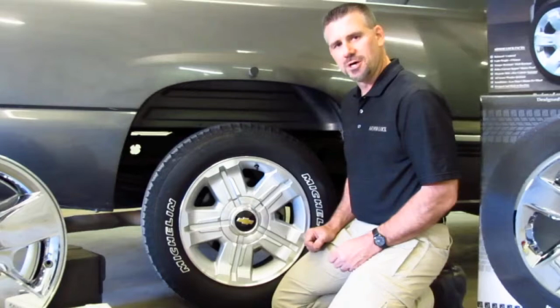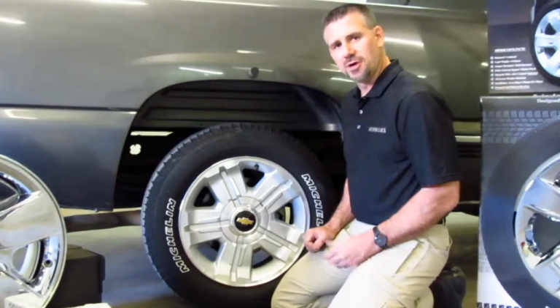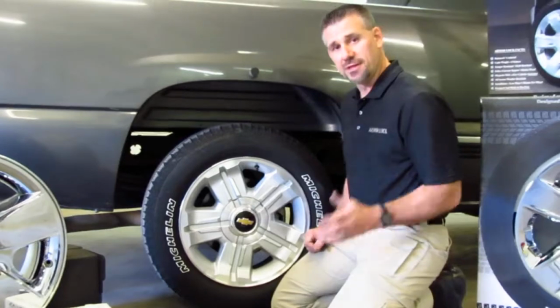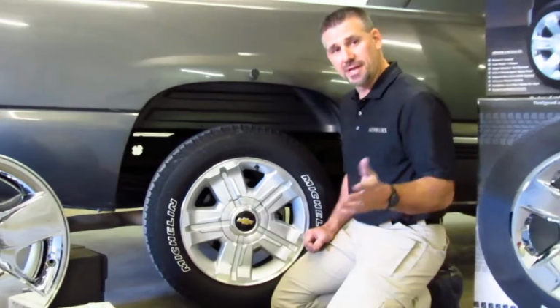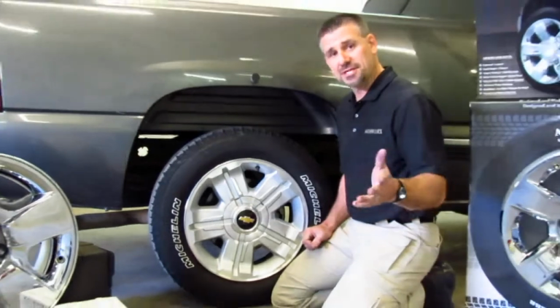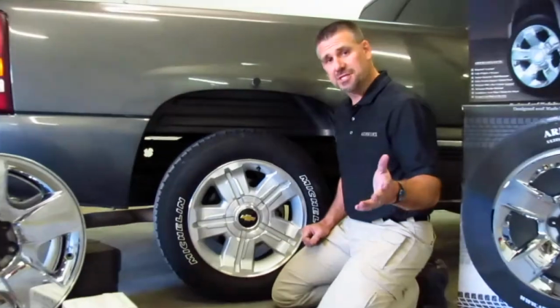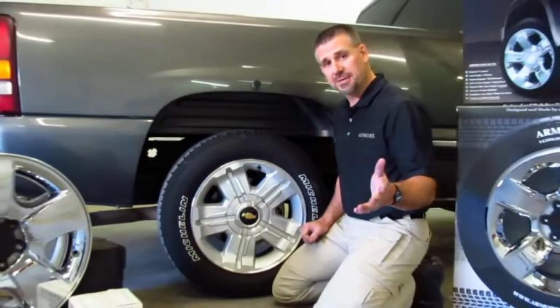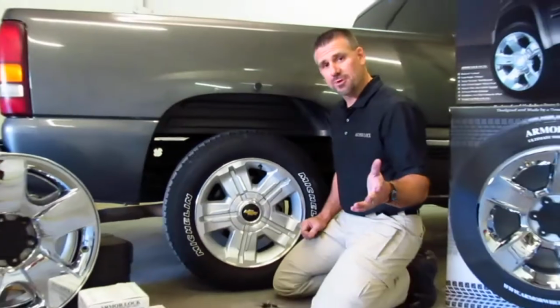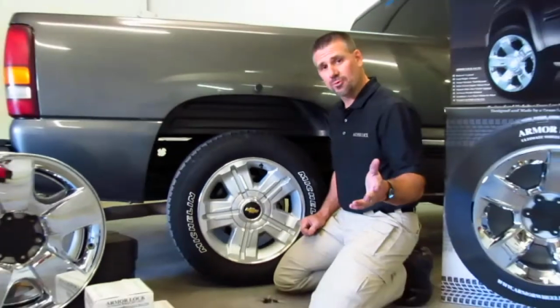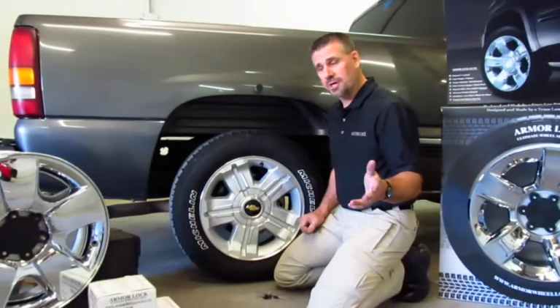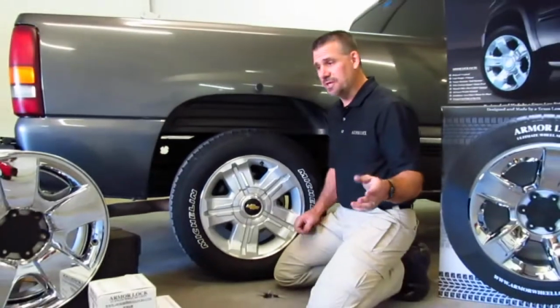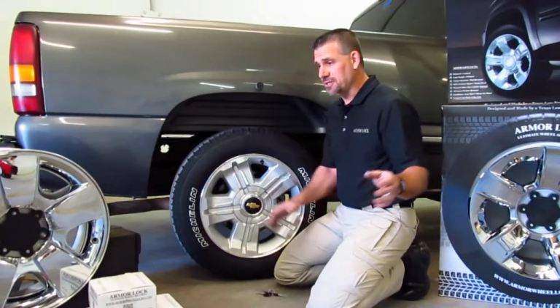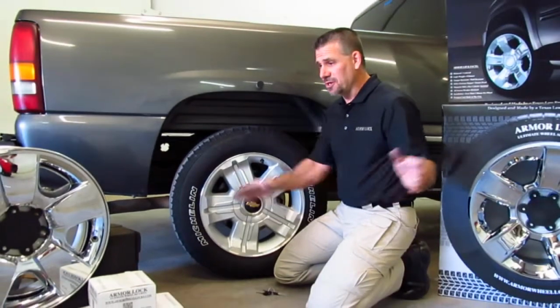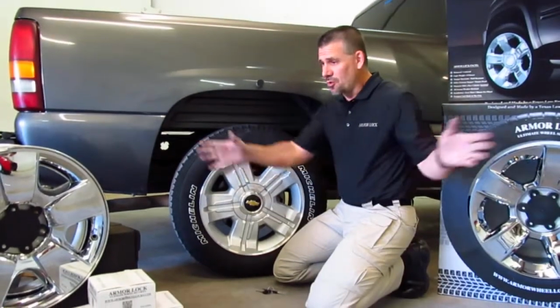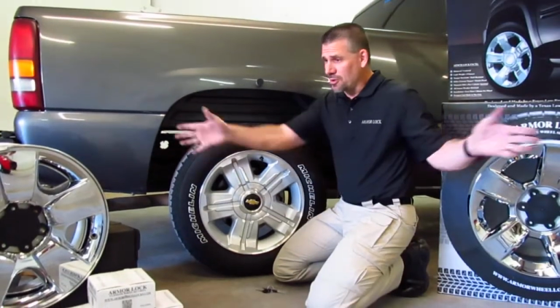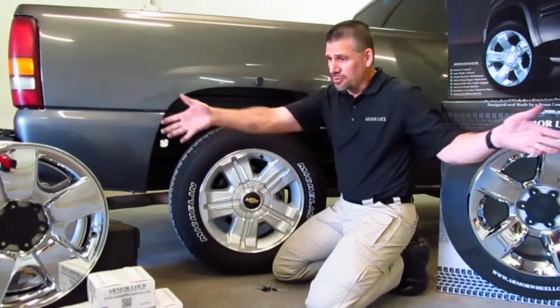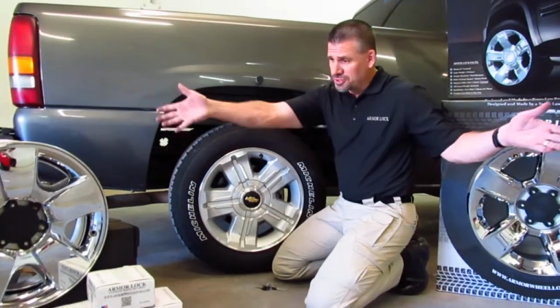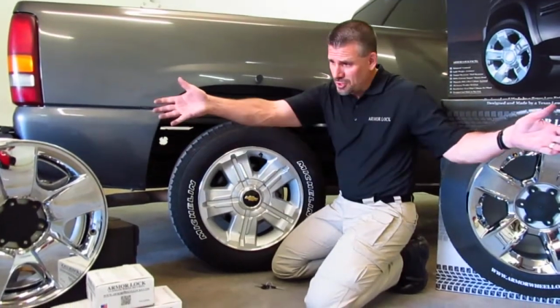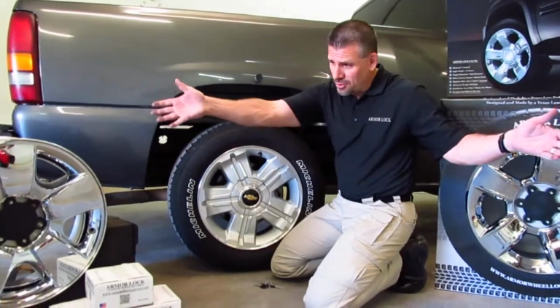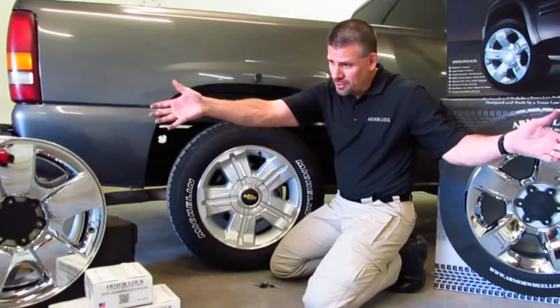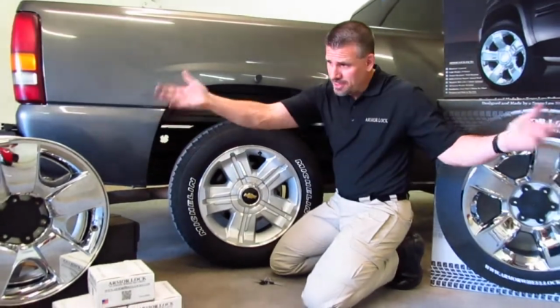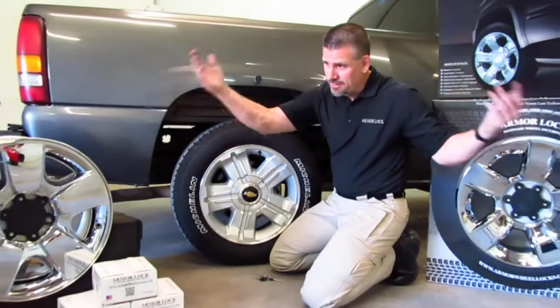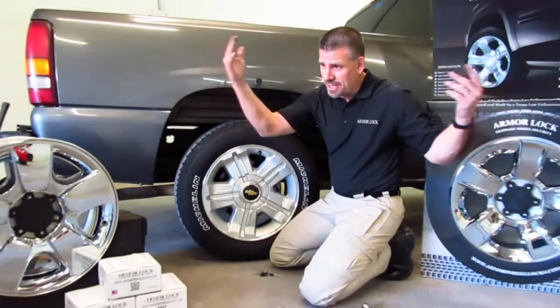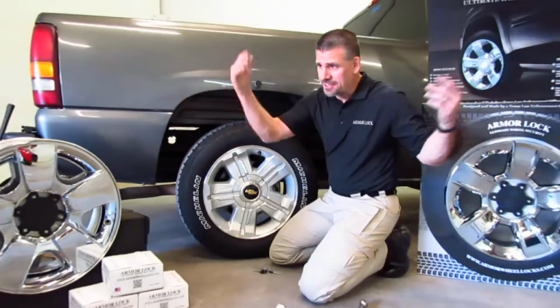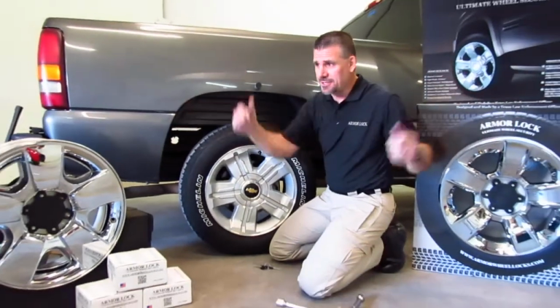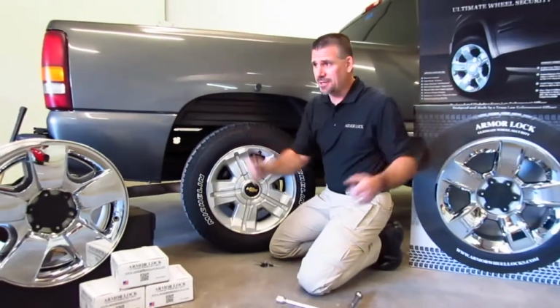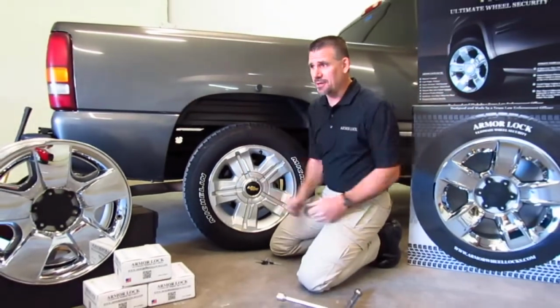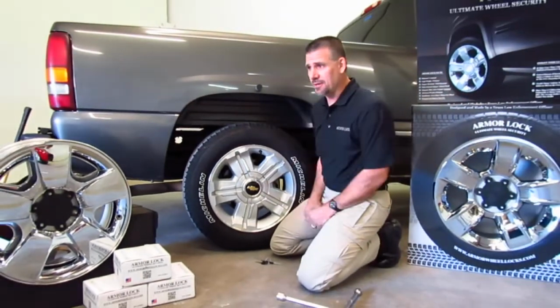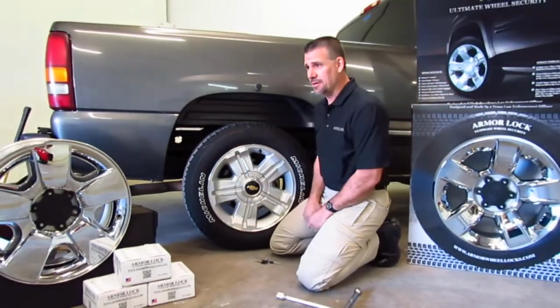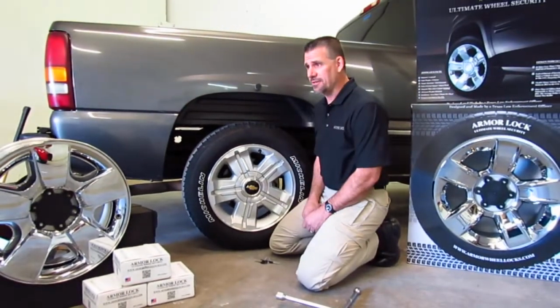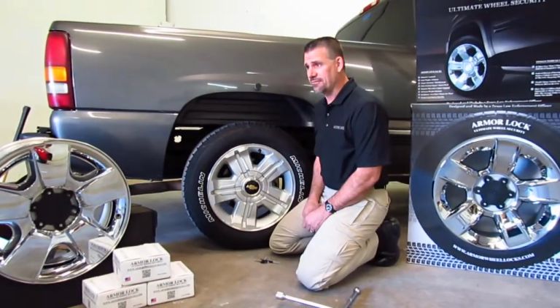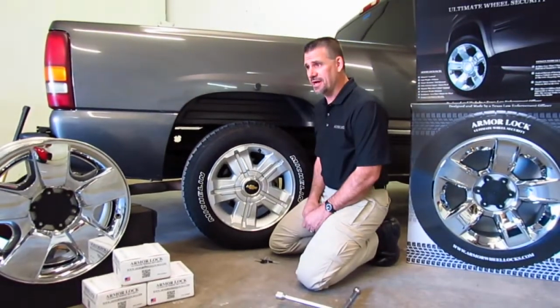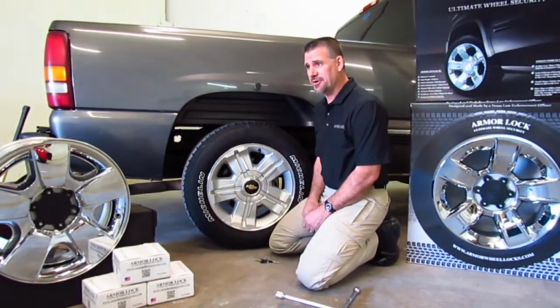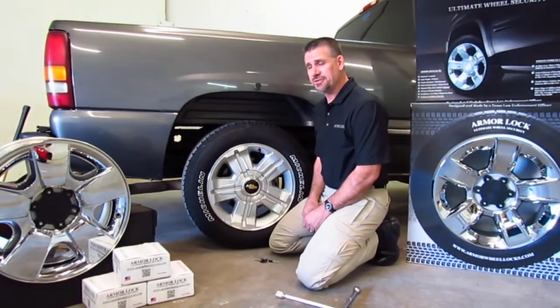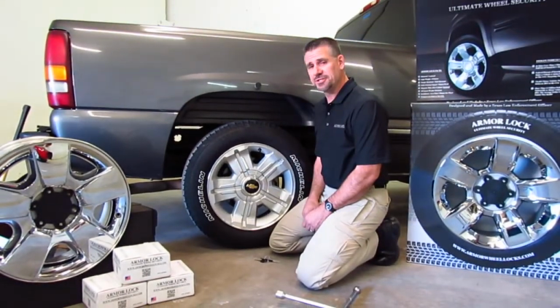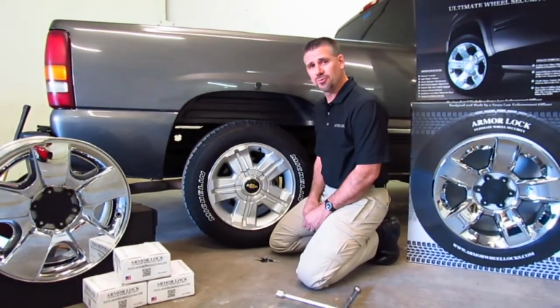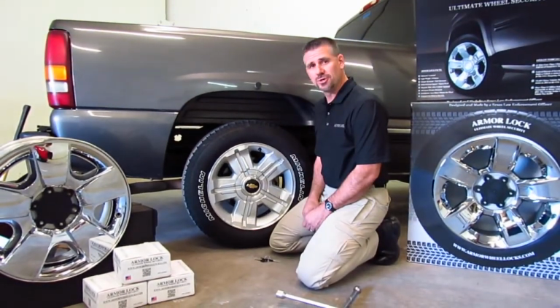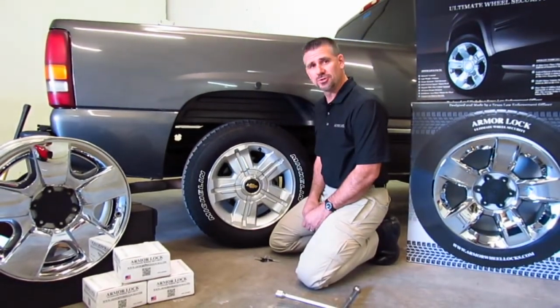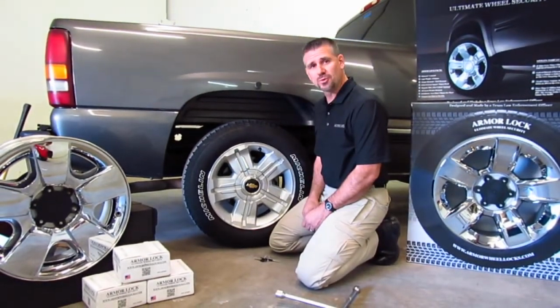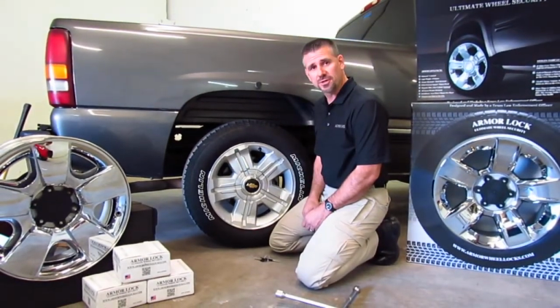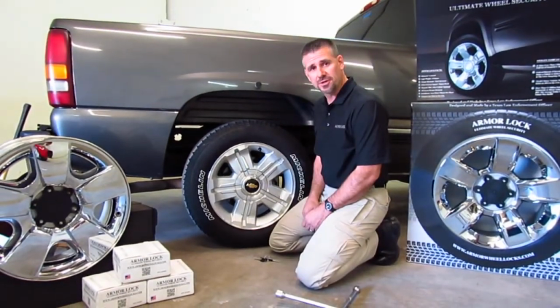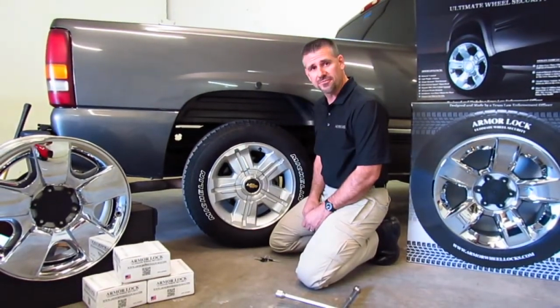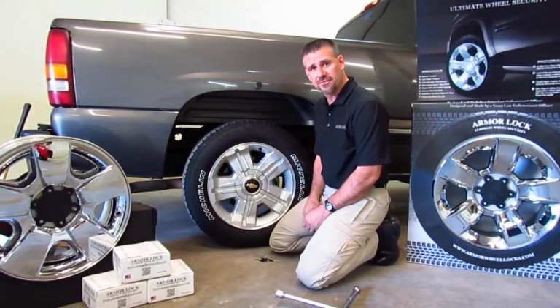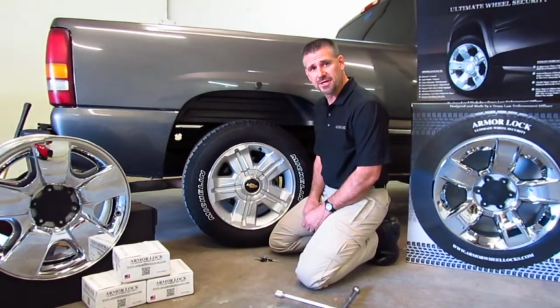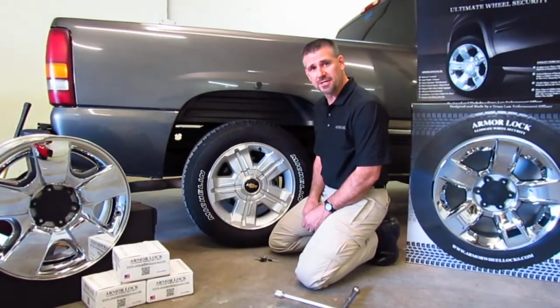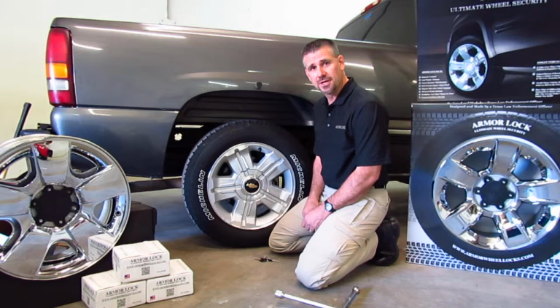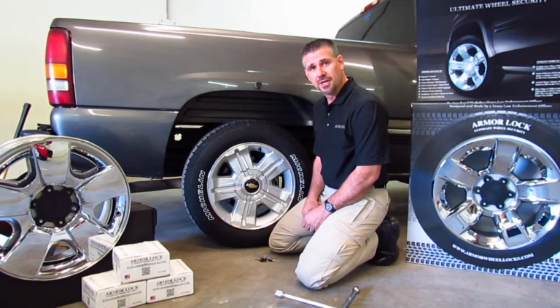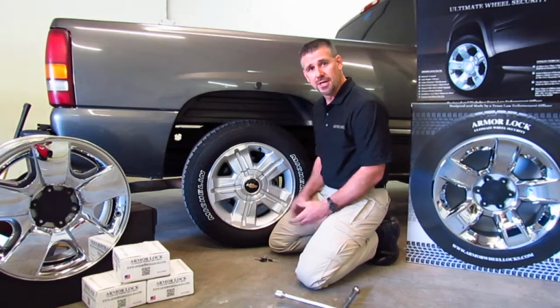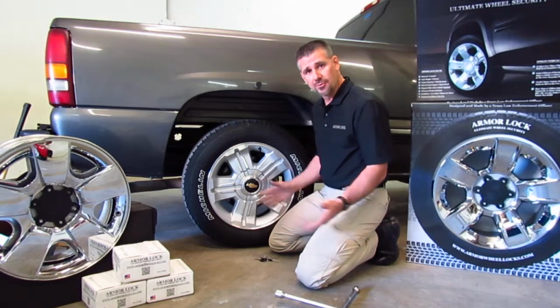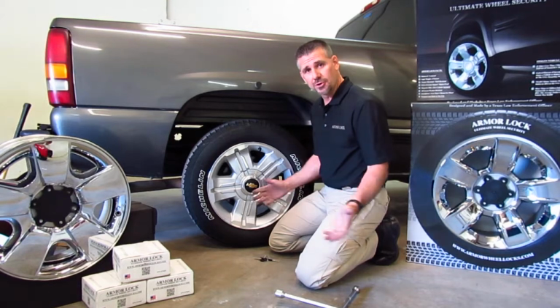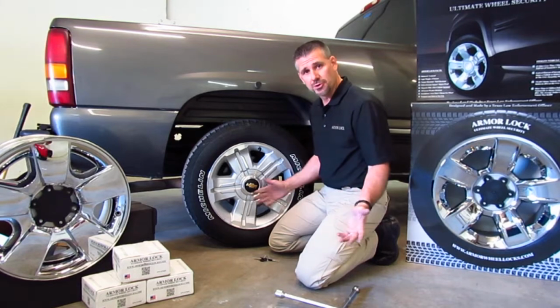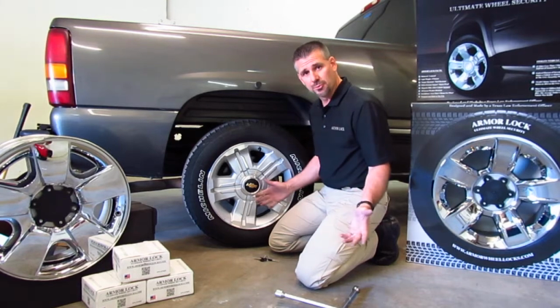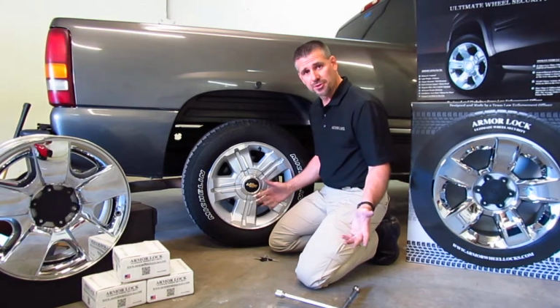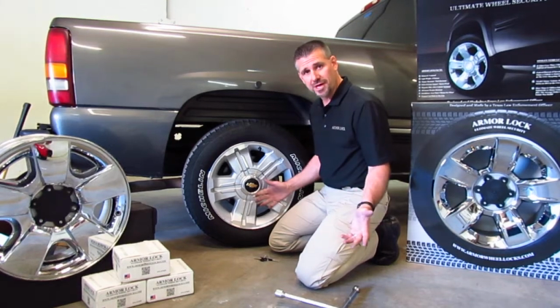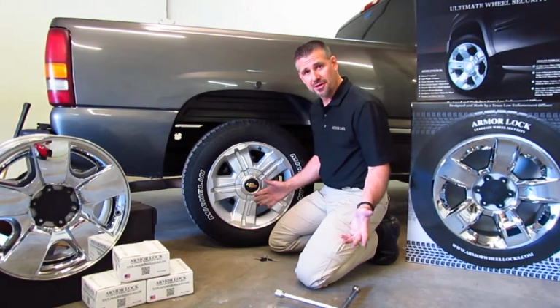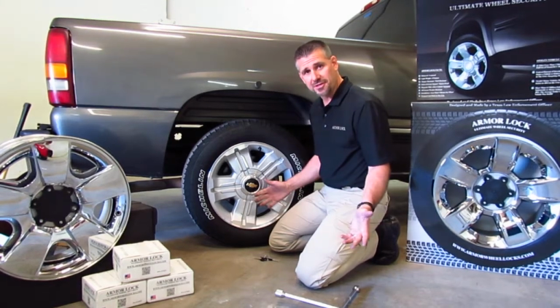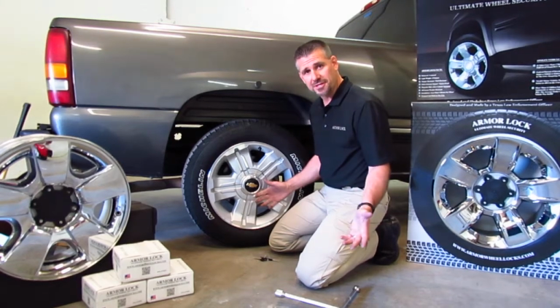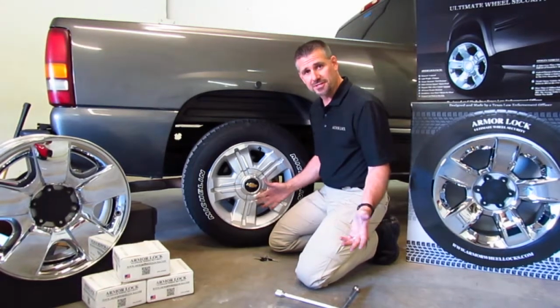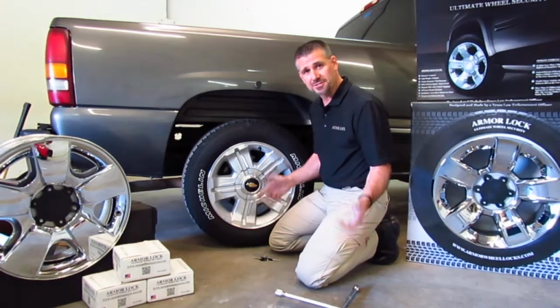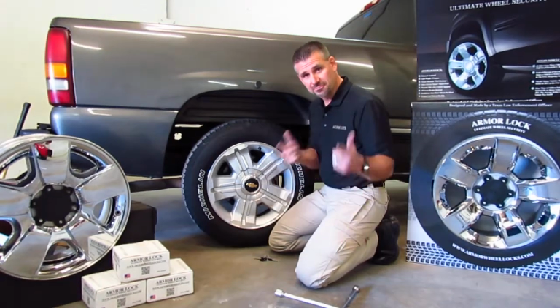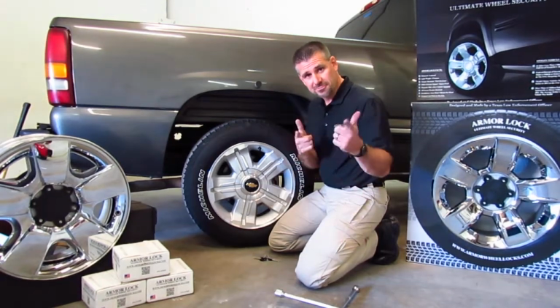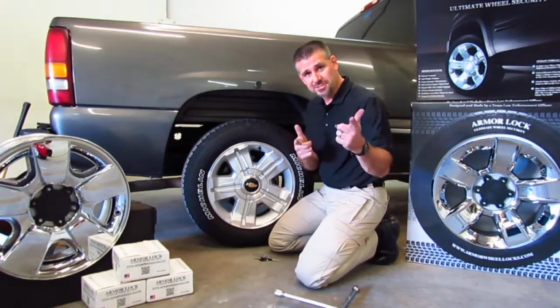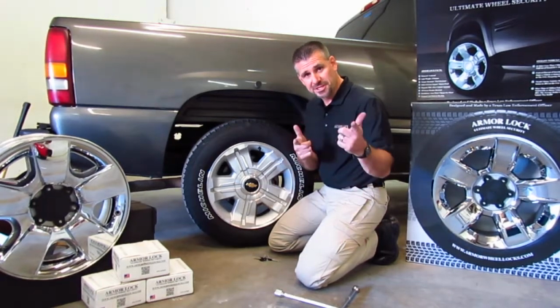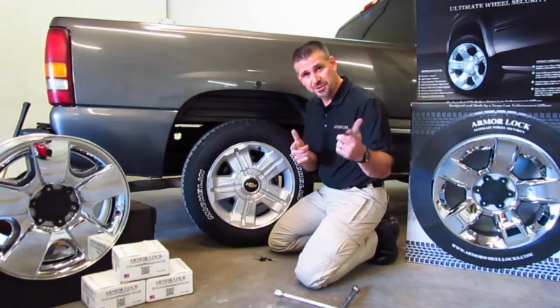In the next segment, we're going to show a little bit about the value of these wheels, what they fit, and we're going to do a brutality test. Stay tuned.